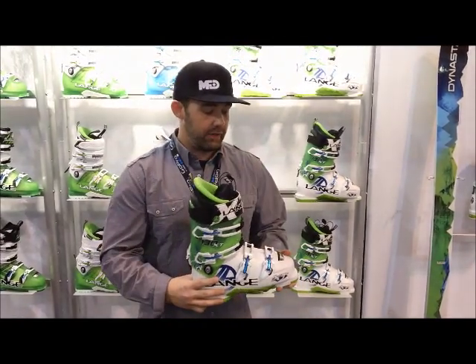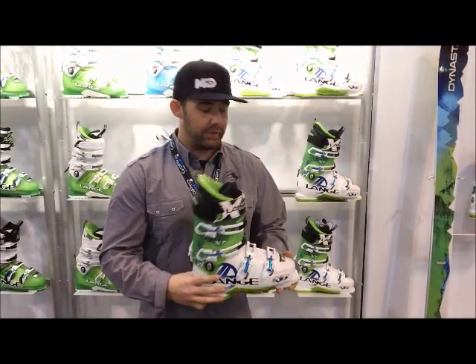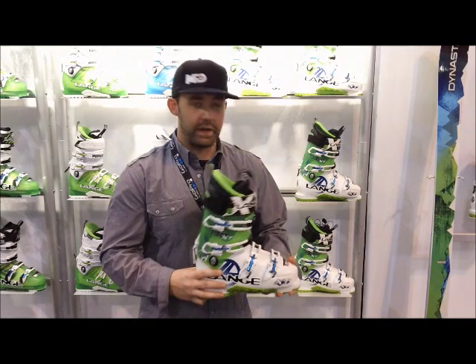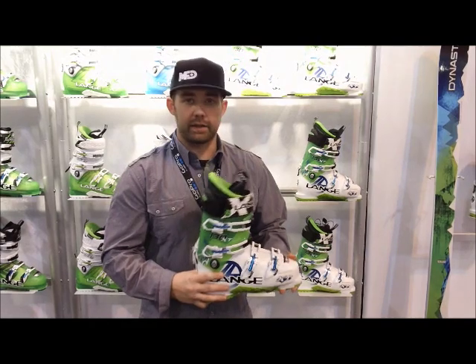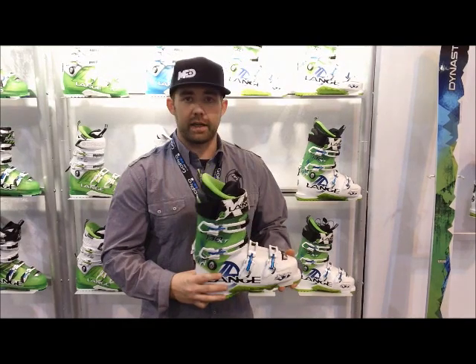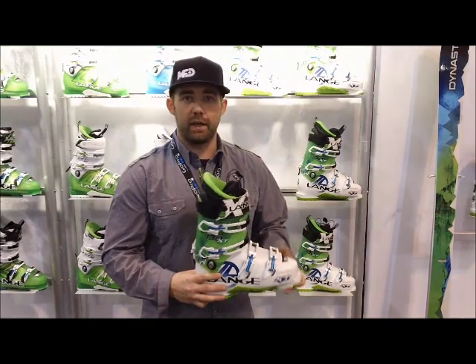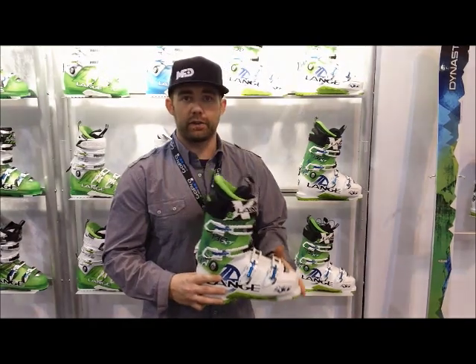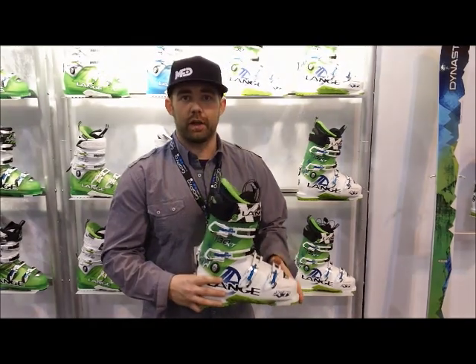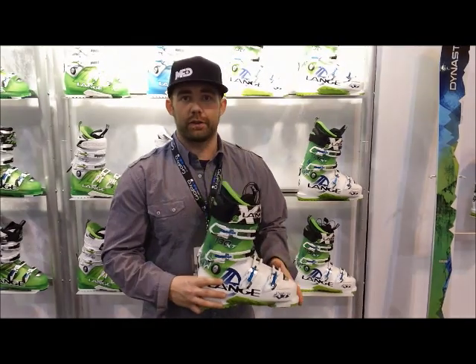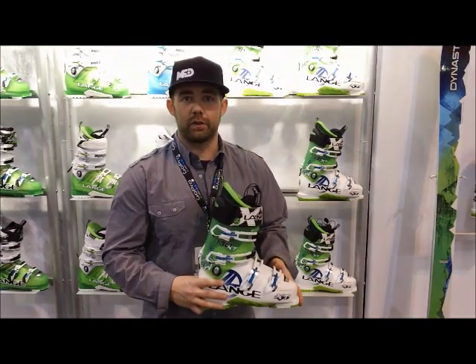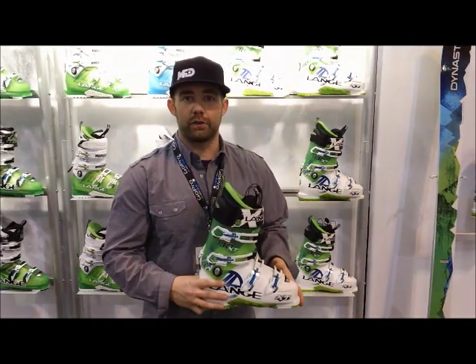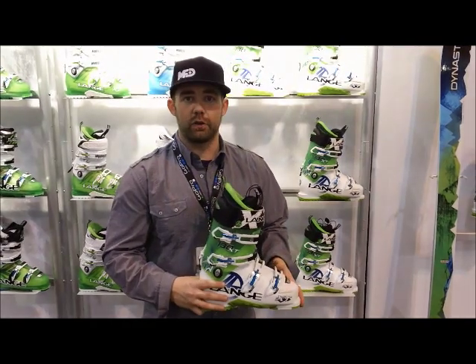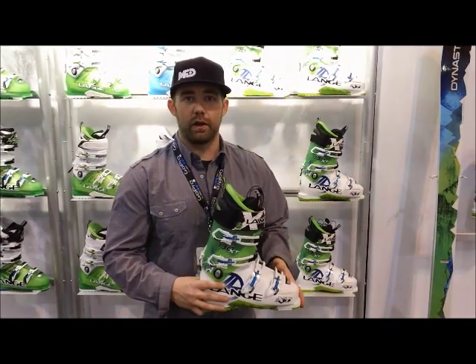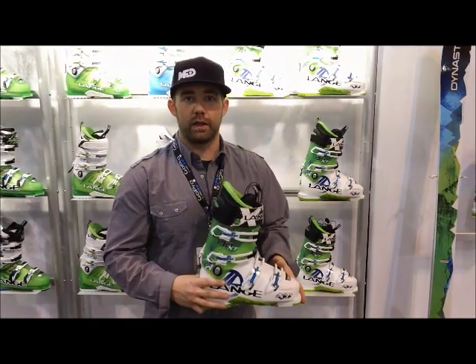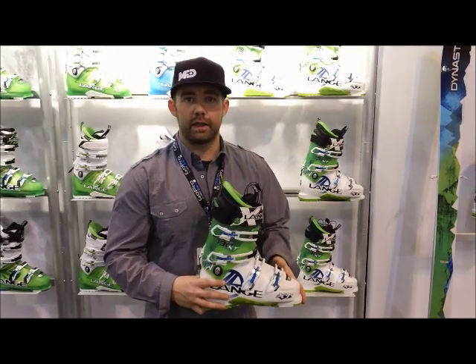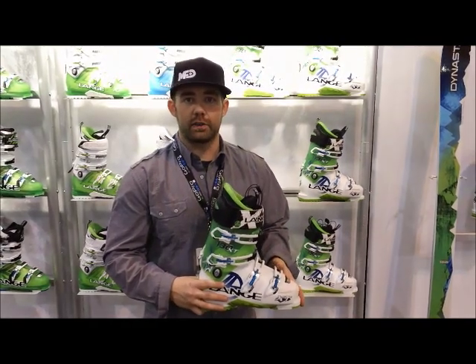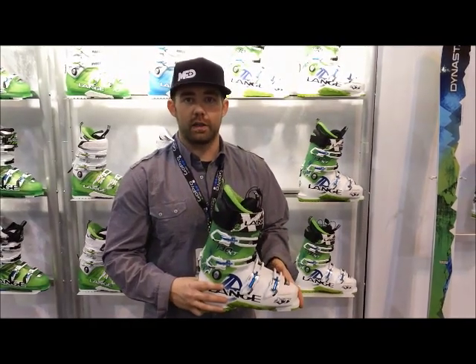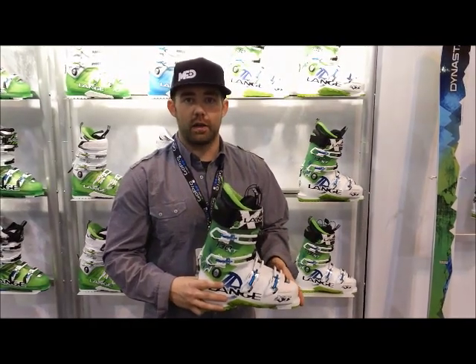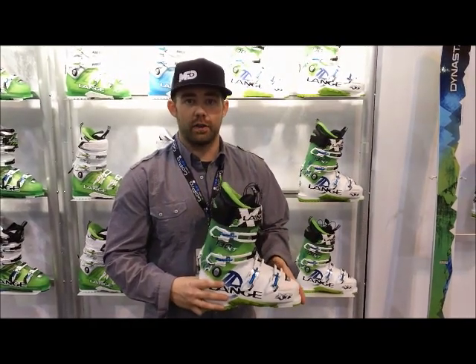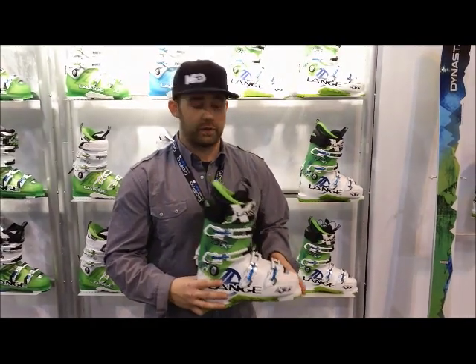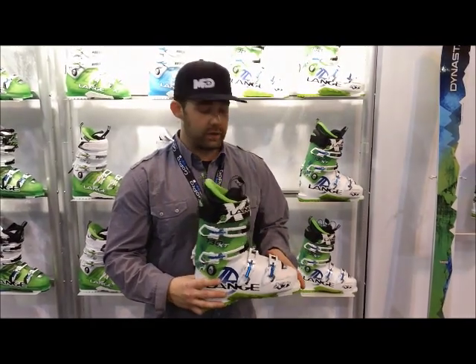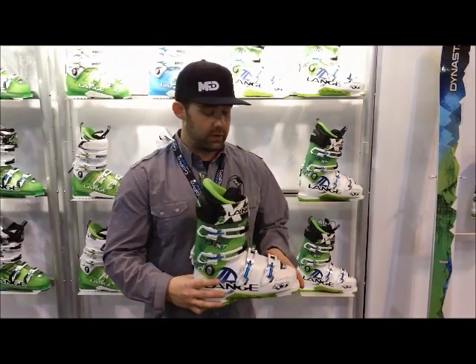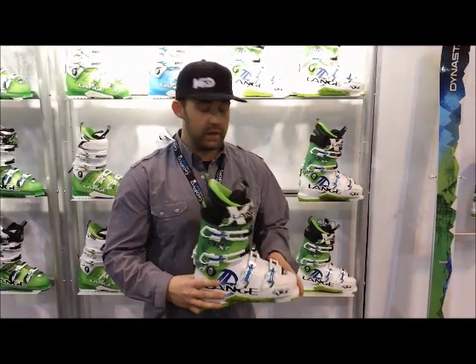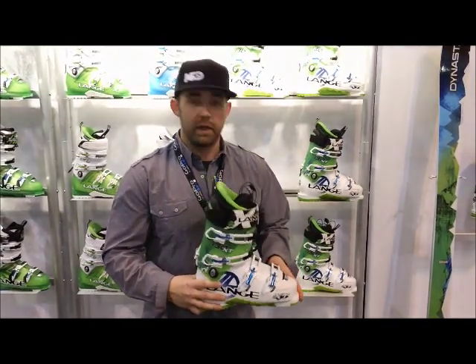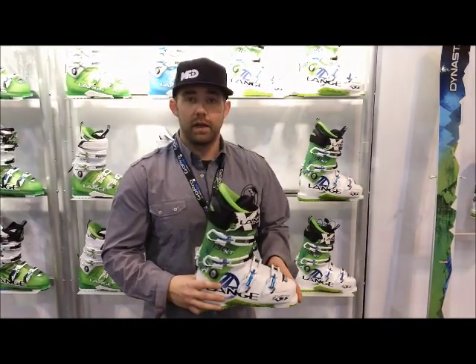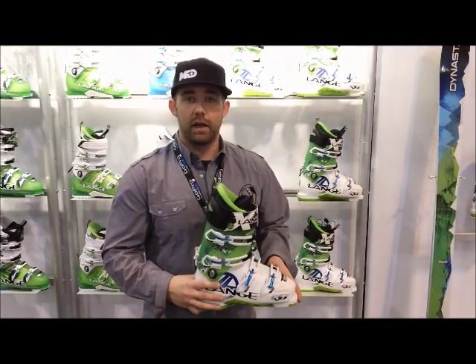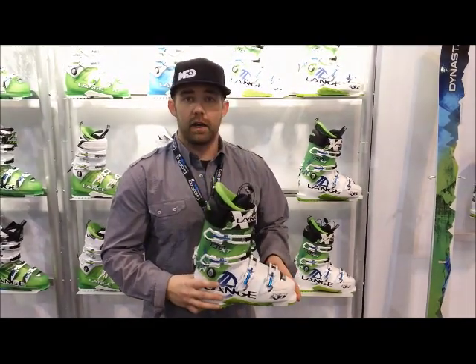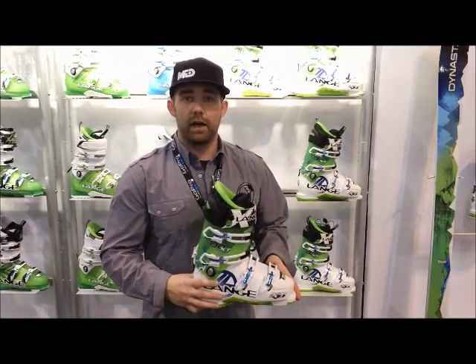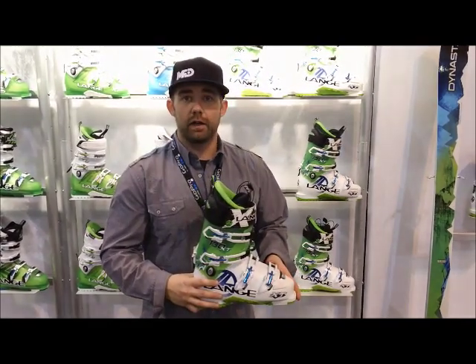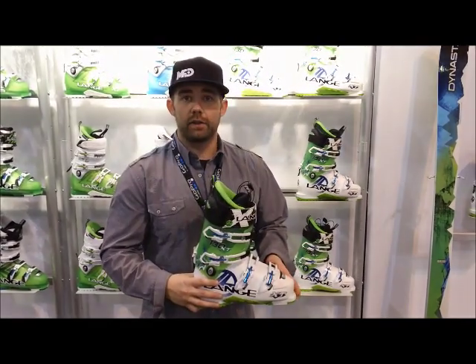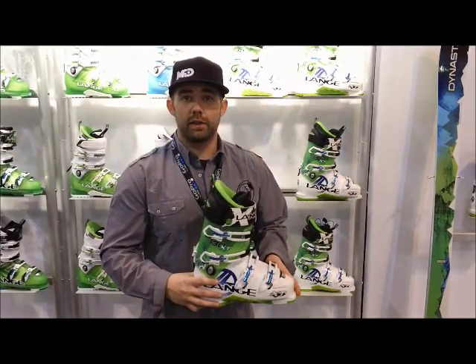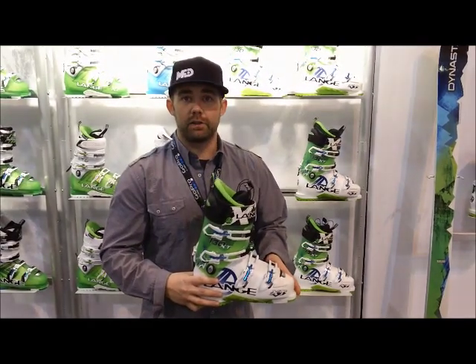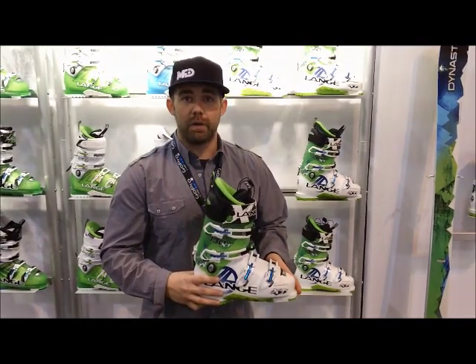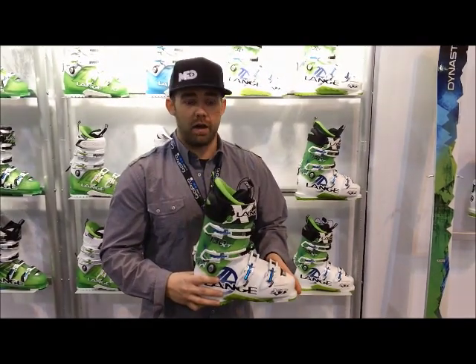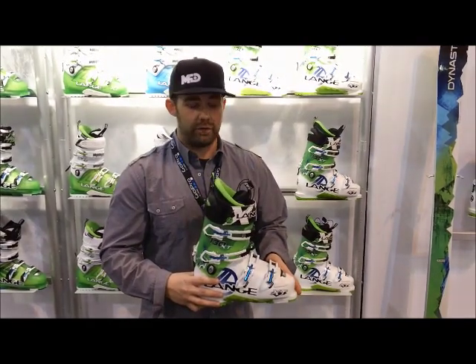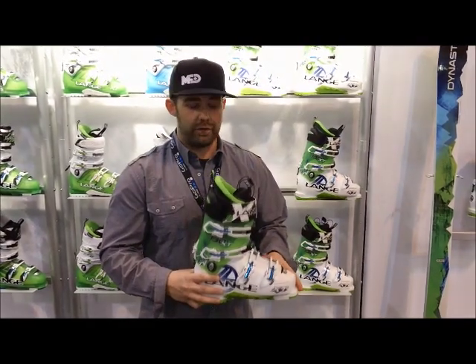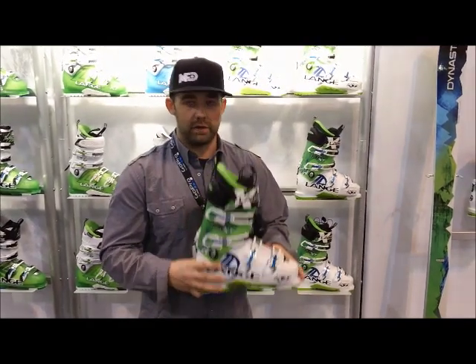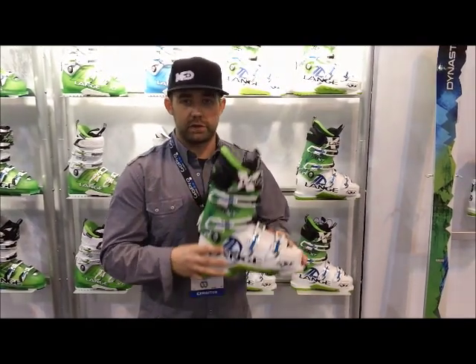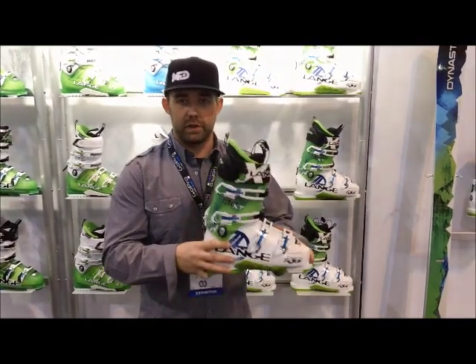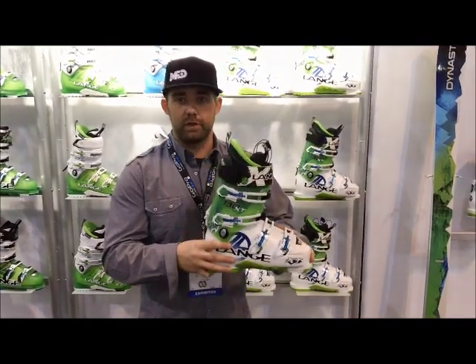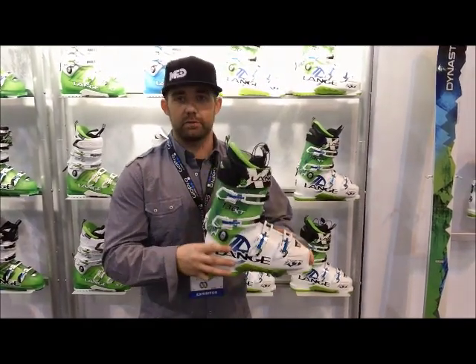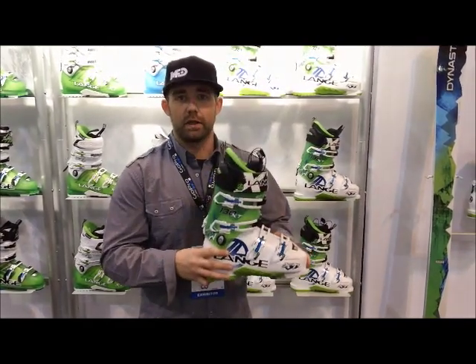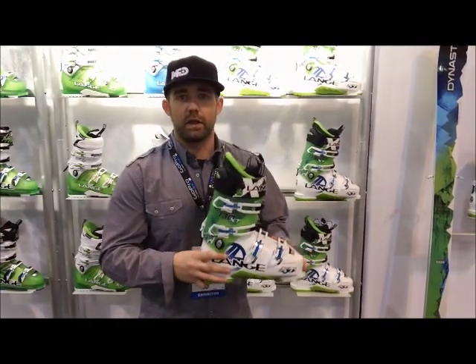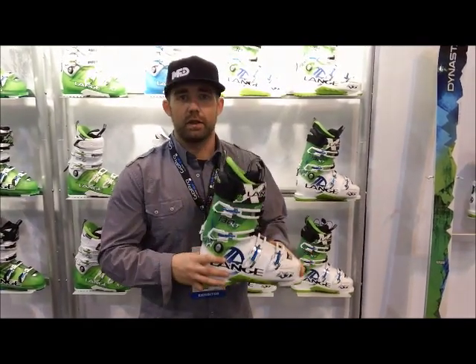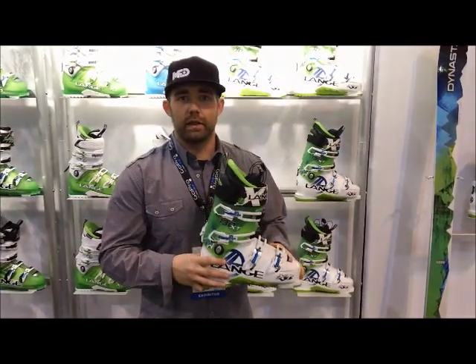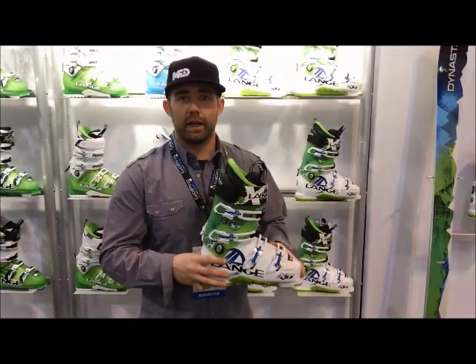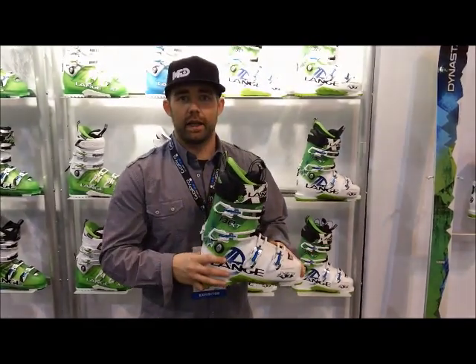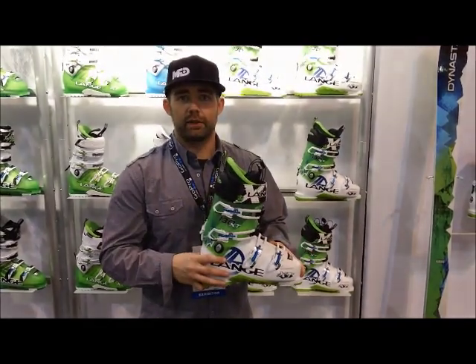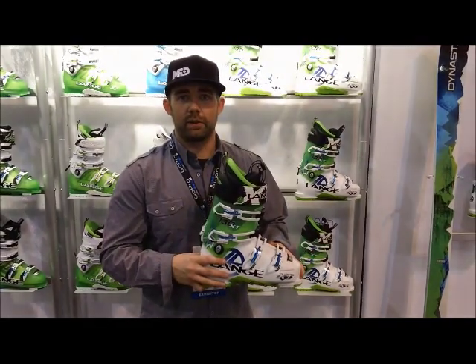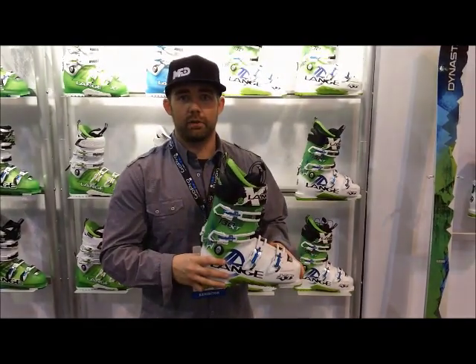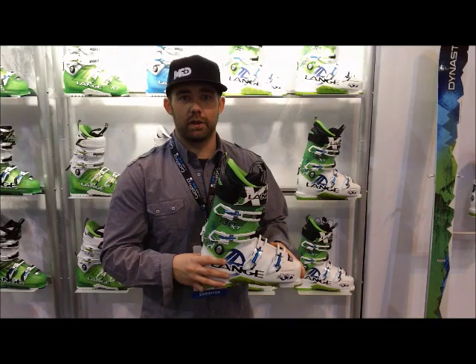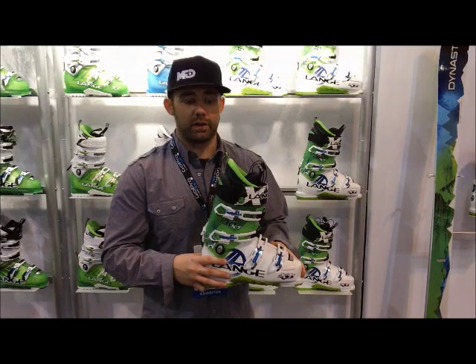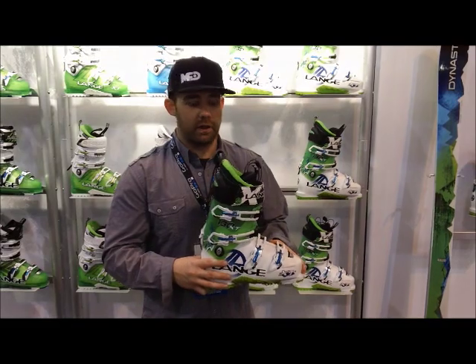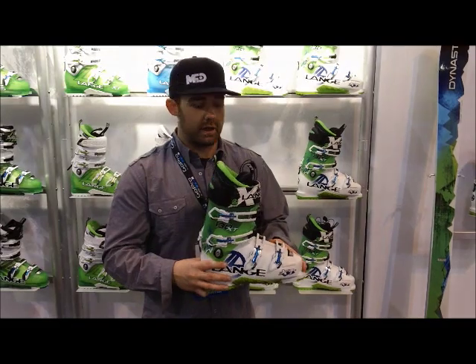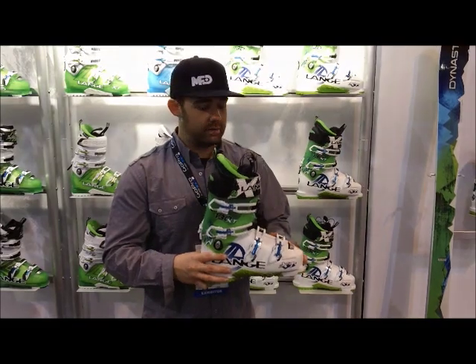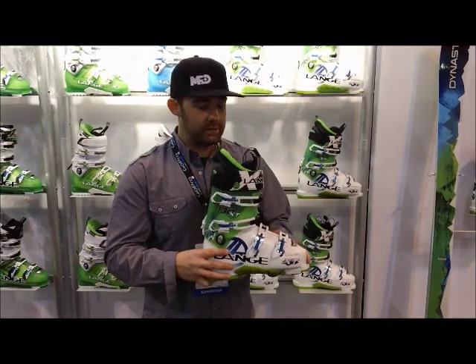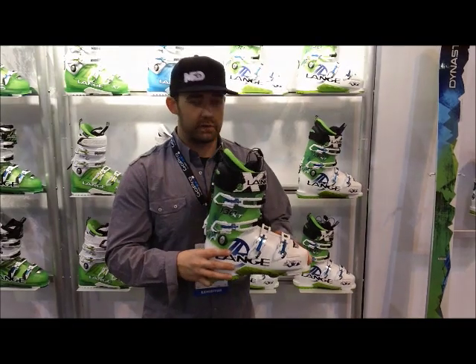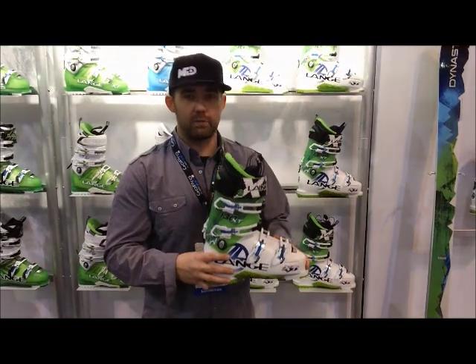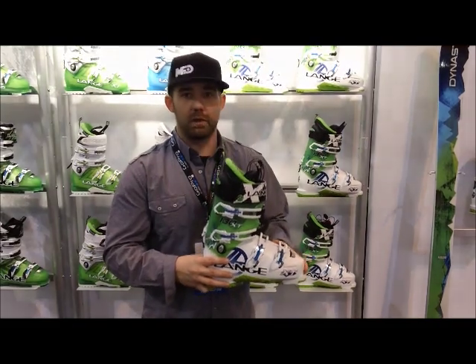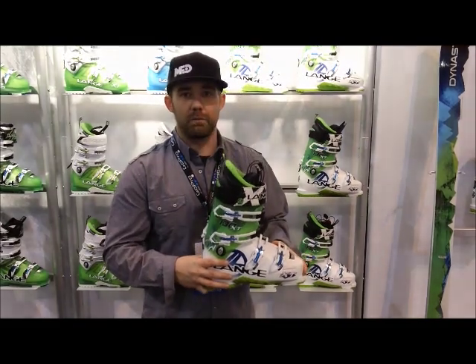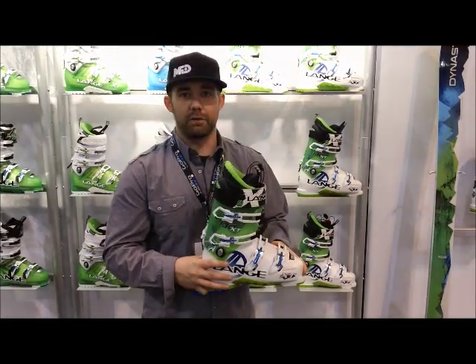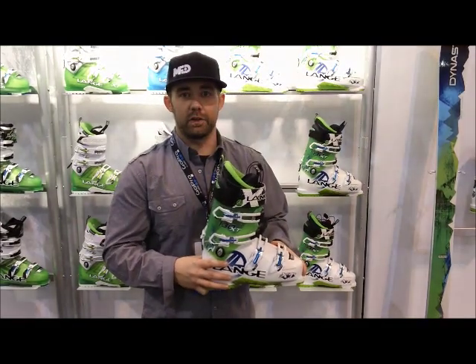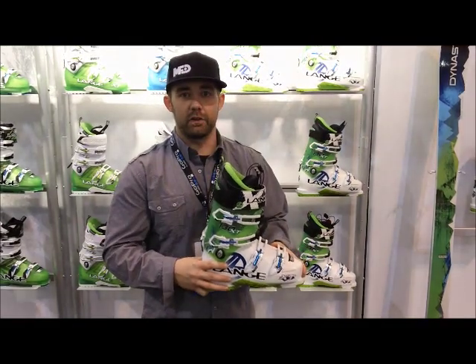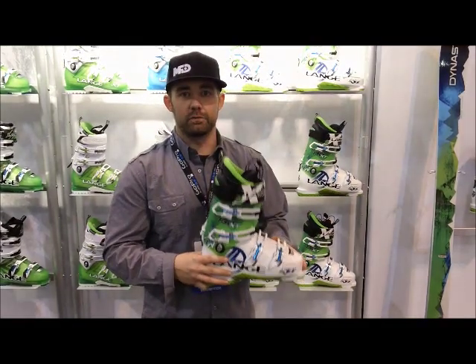For that guy who's out there touring and catching all those tasty little powder fields, the Lange XT 130 is going to be the boot for you.